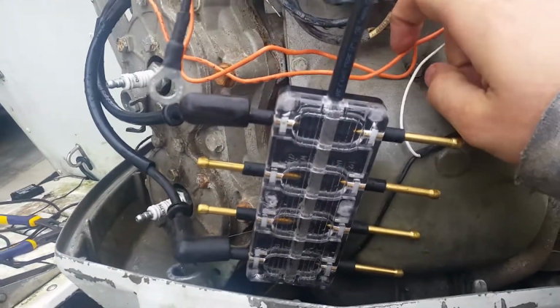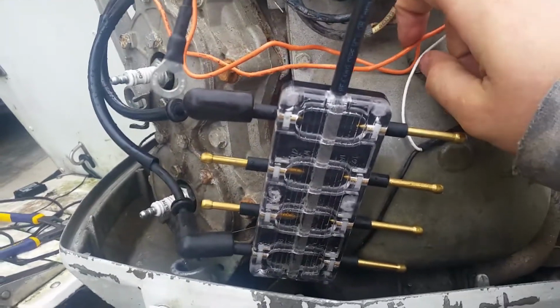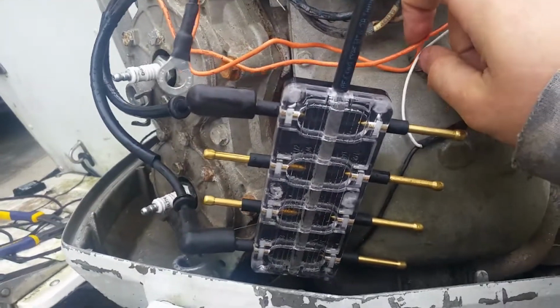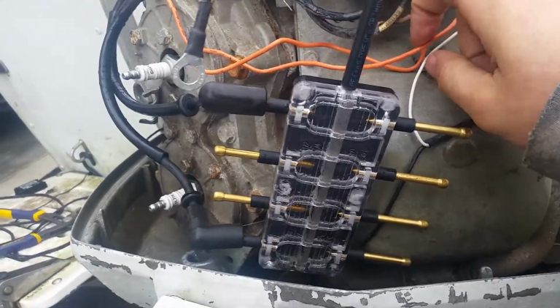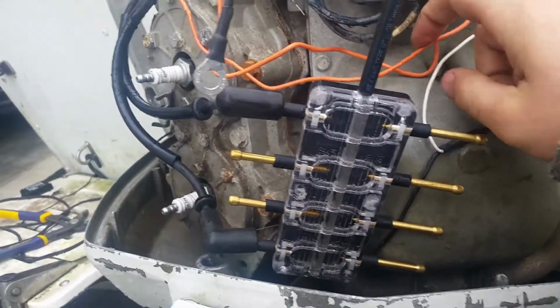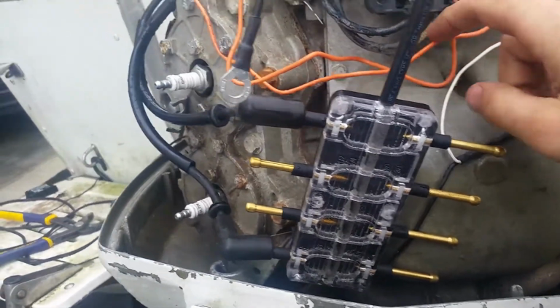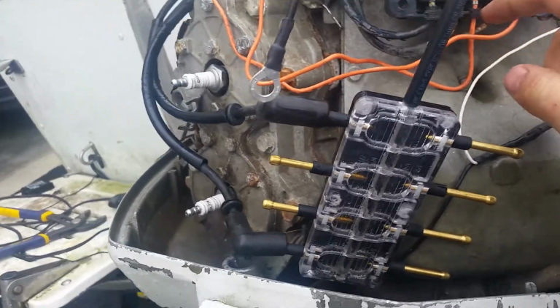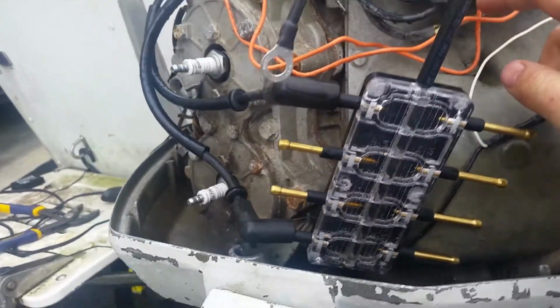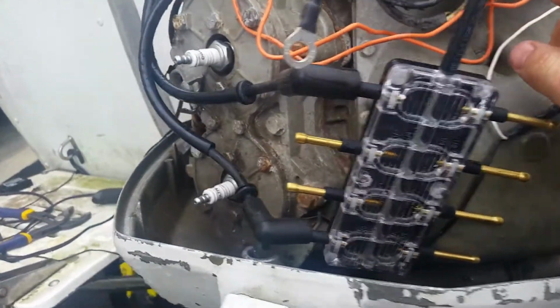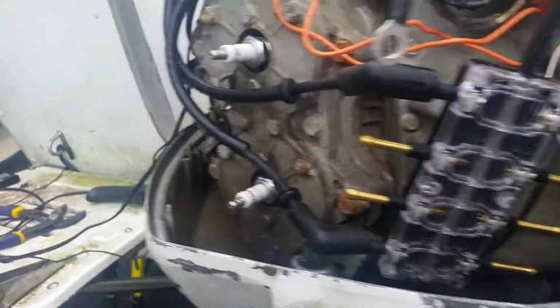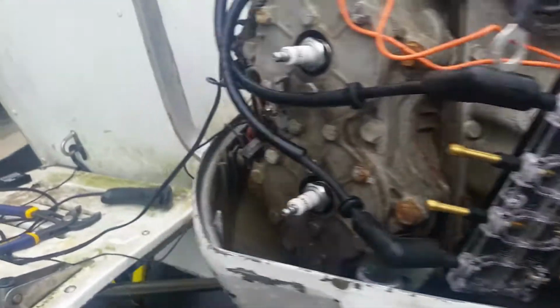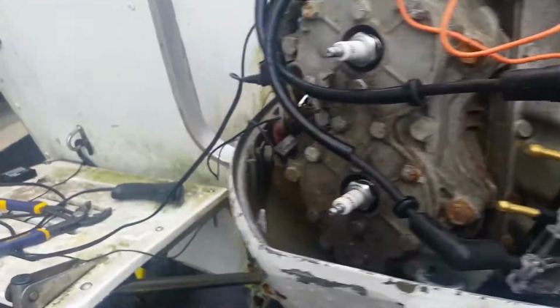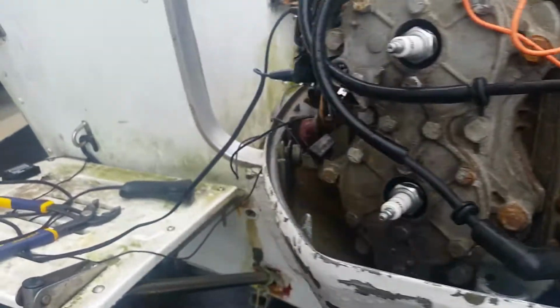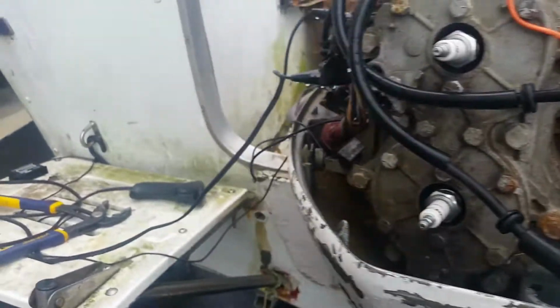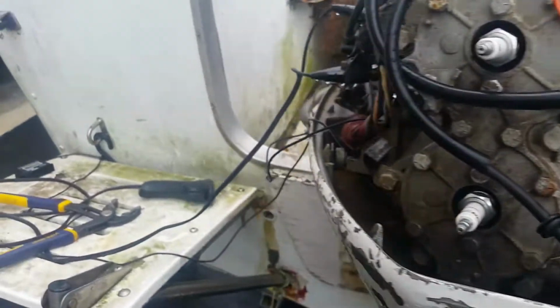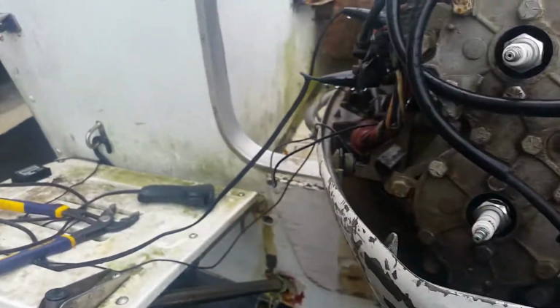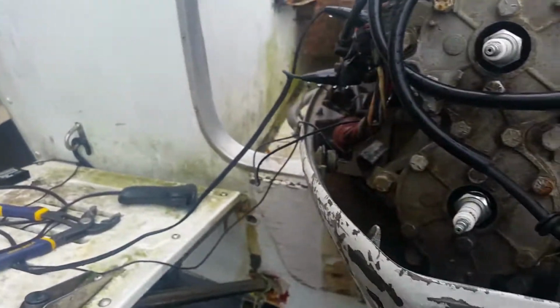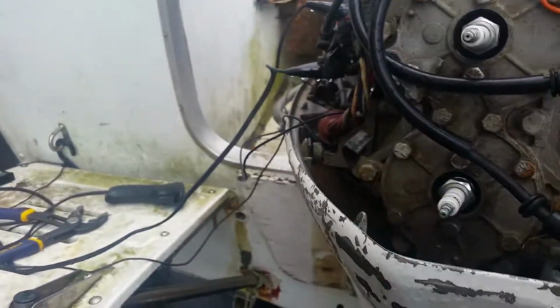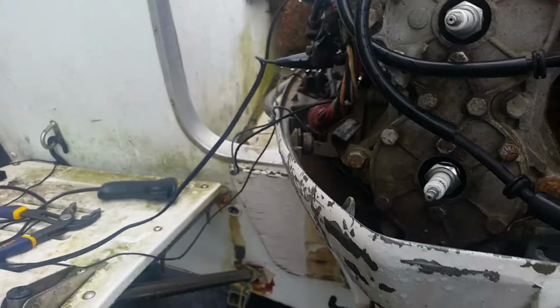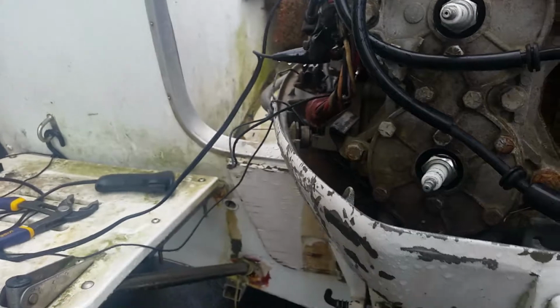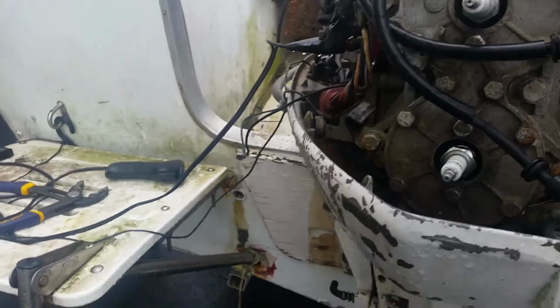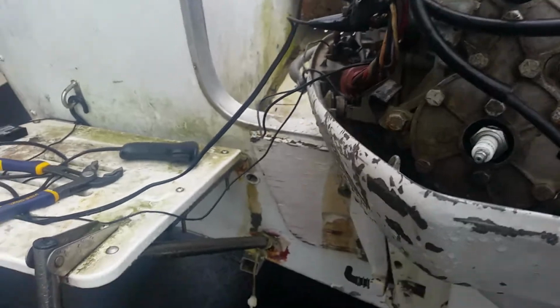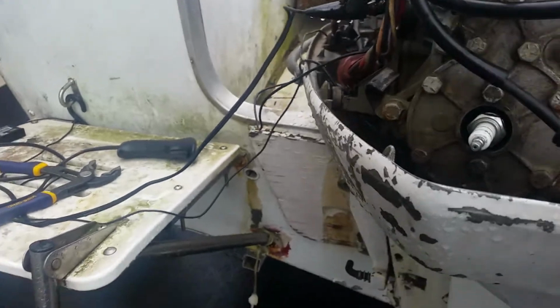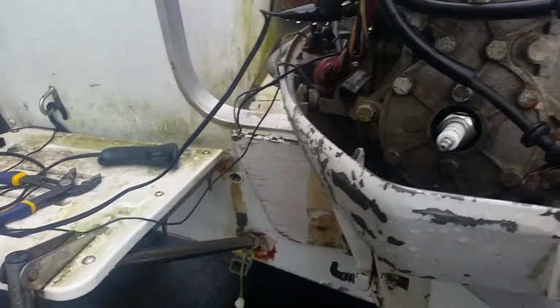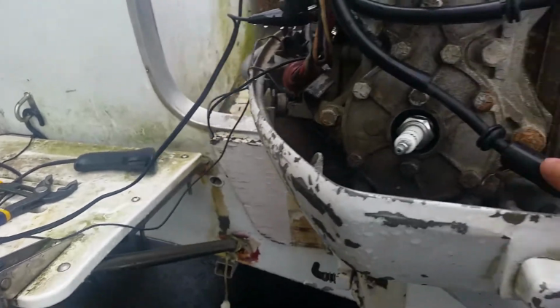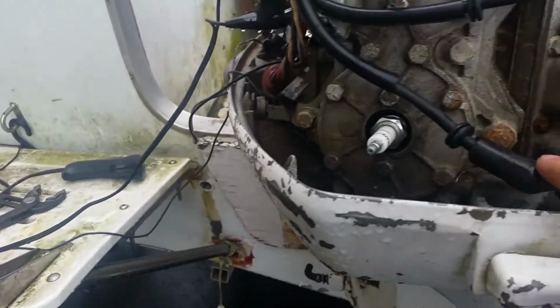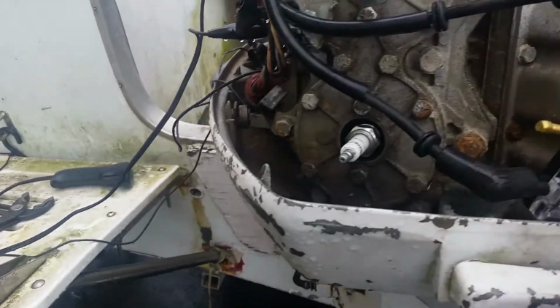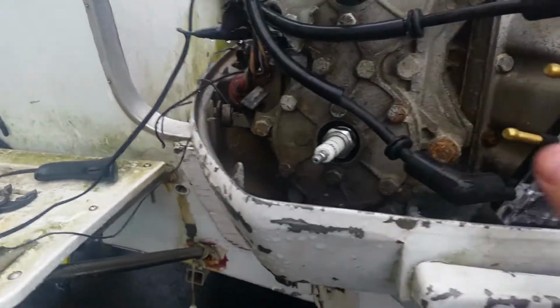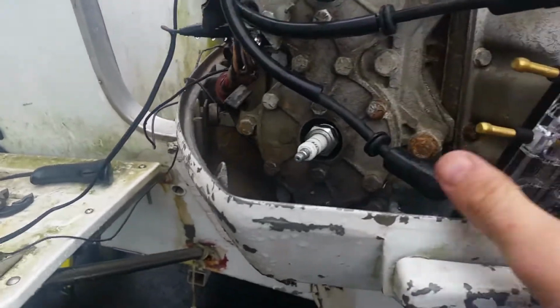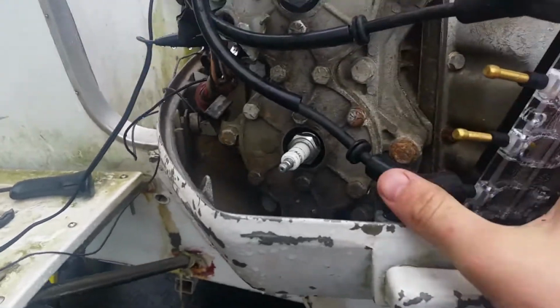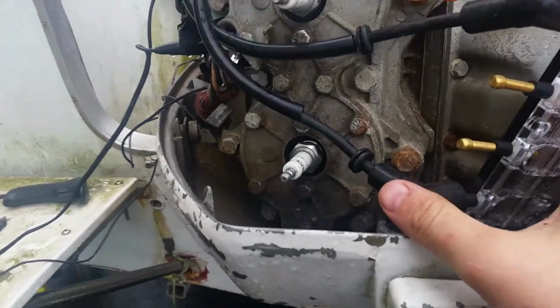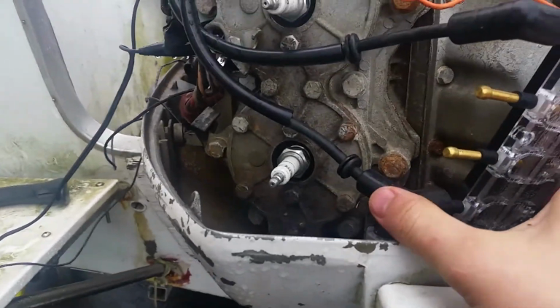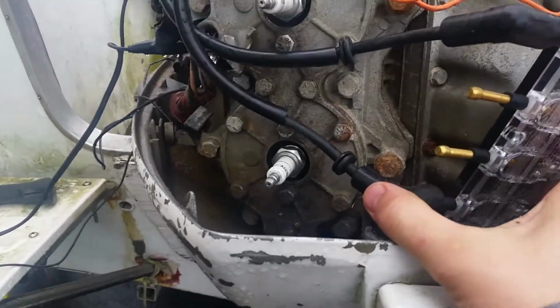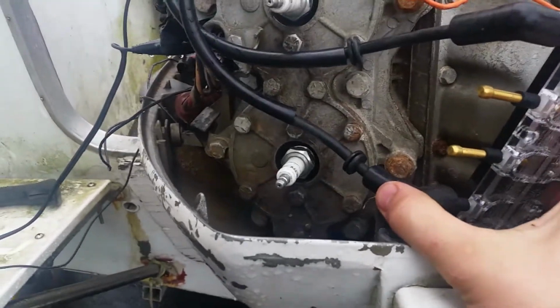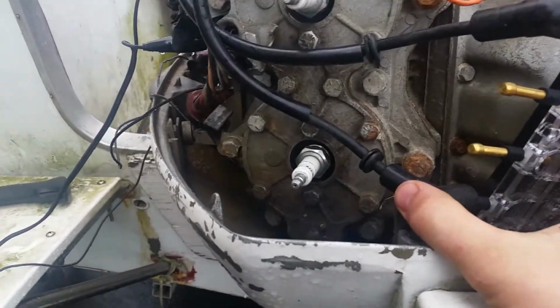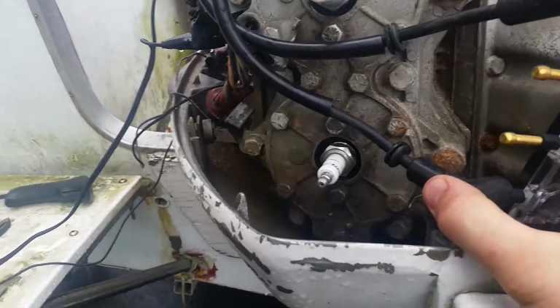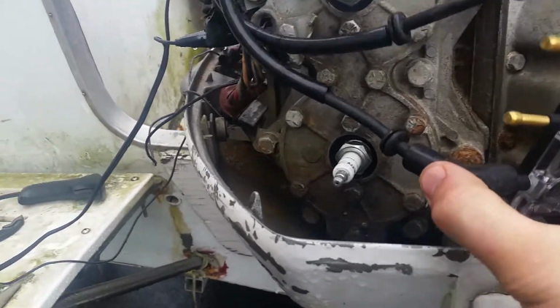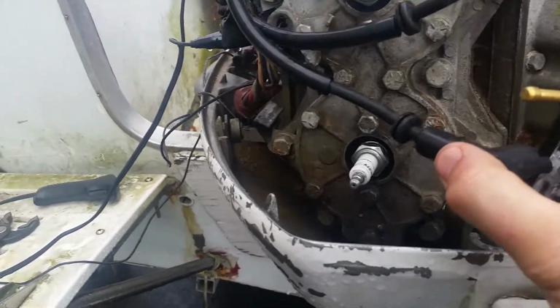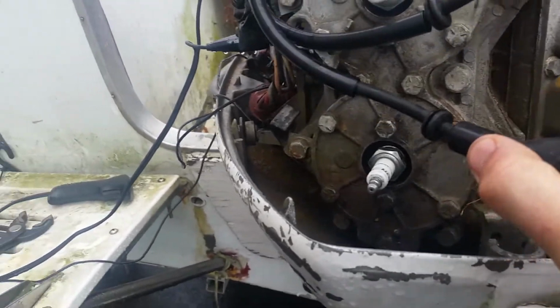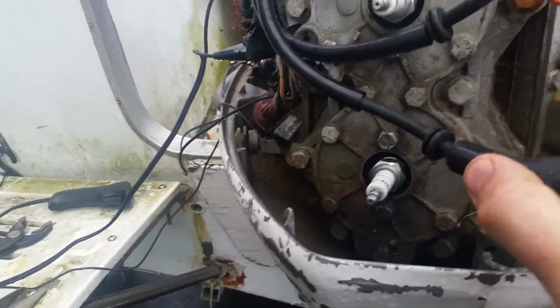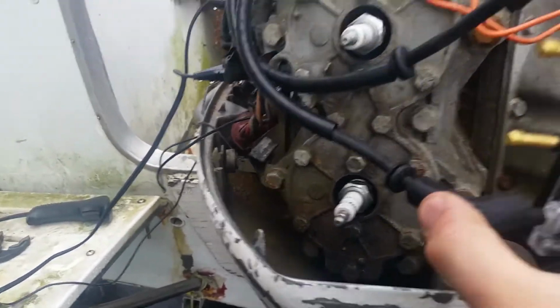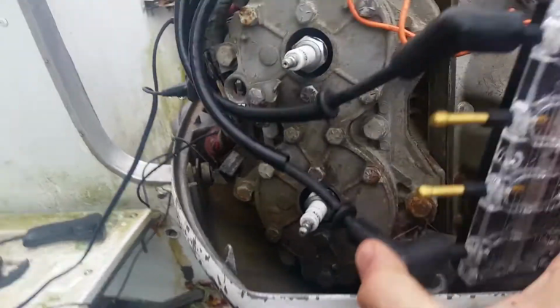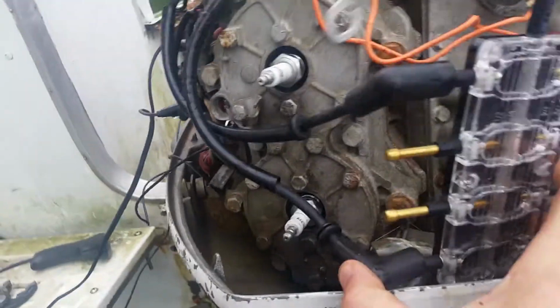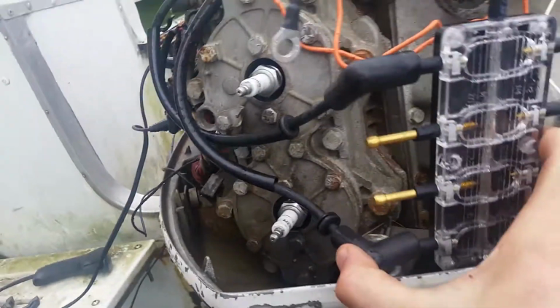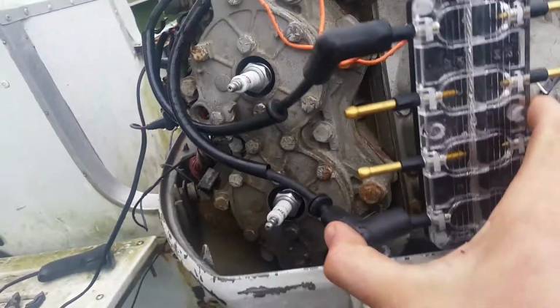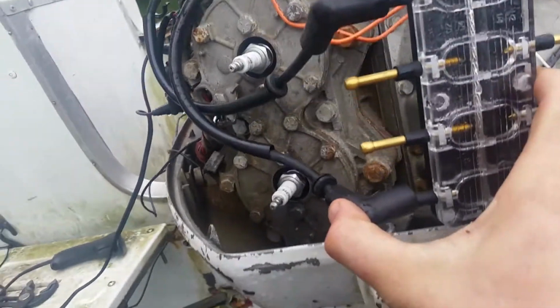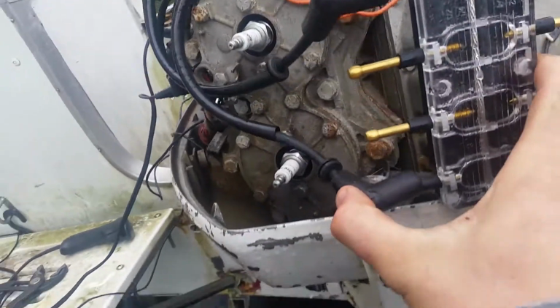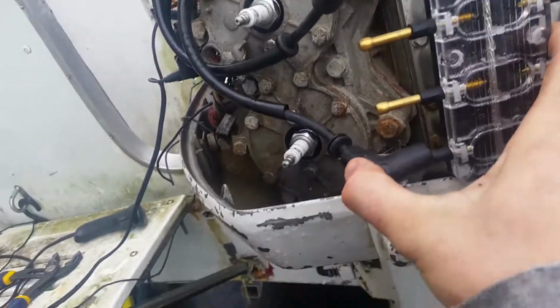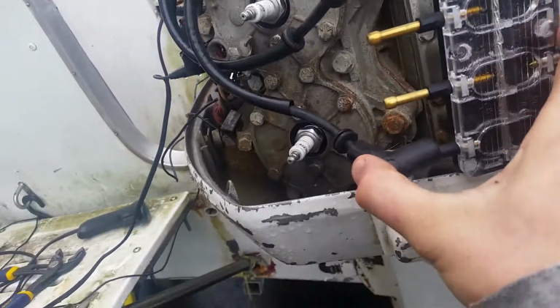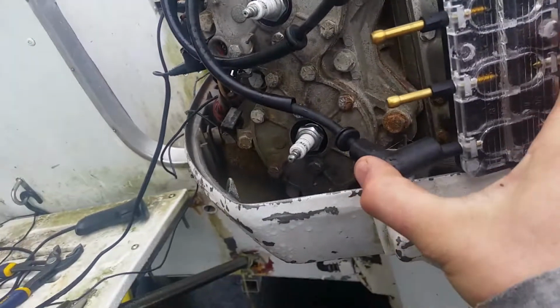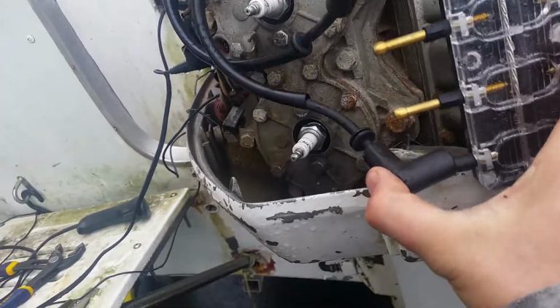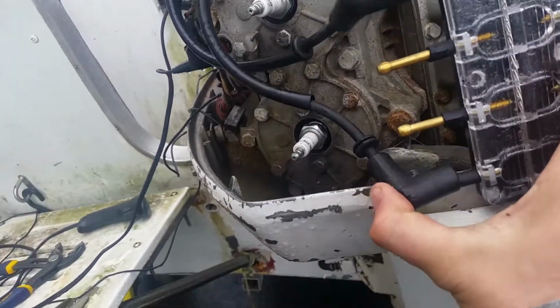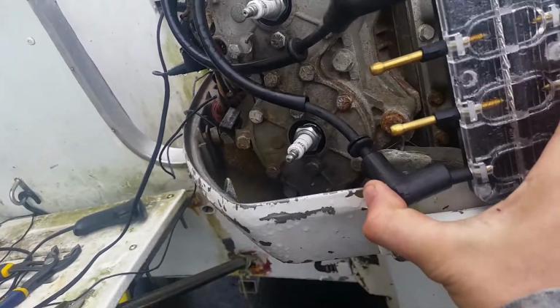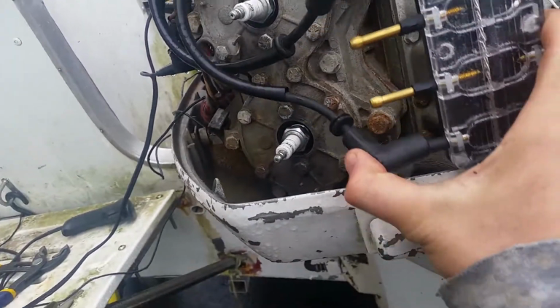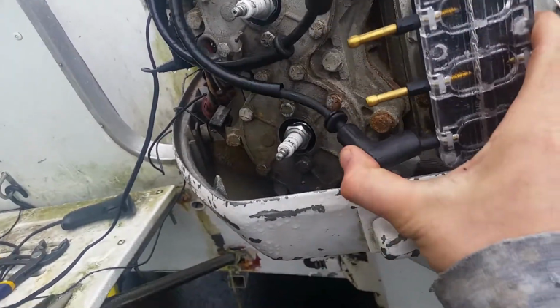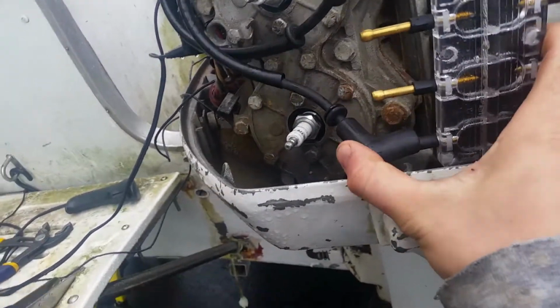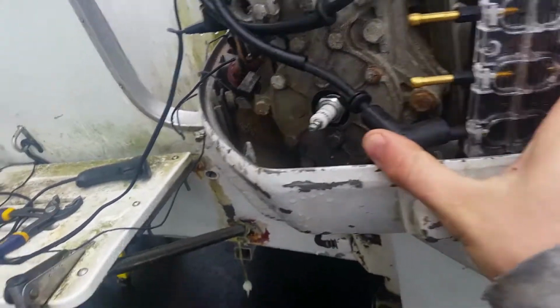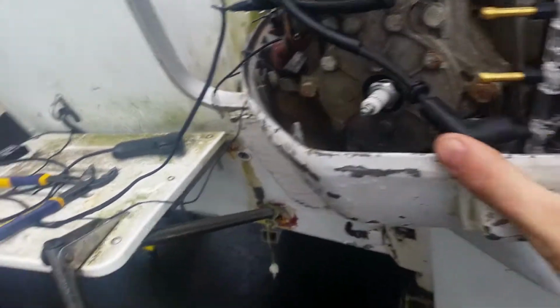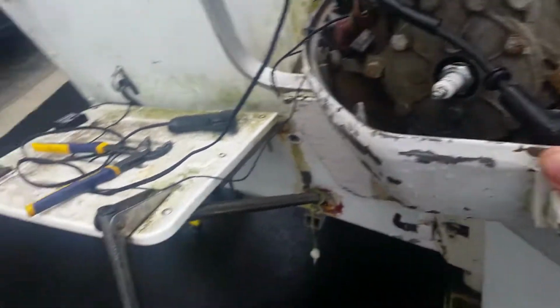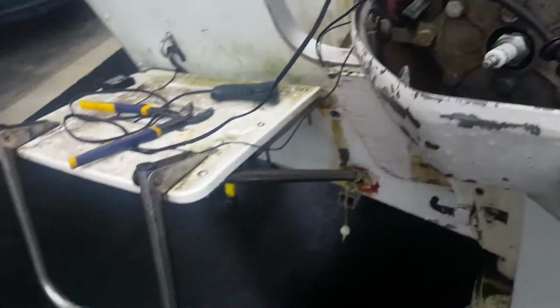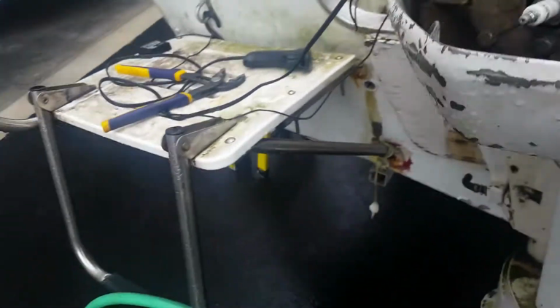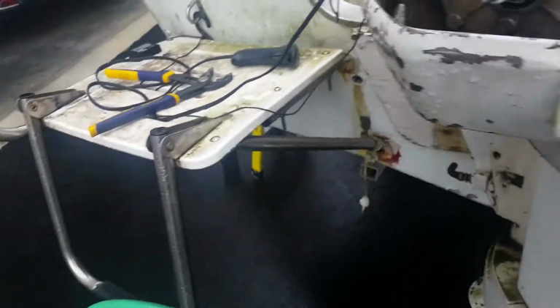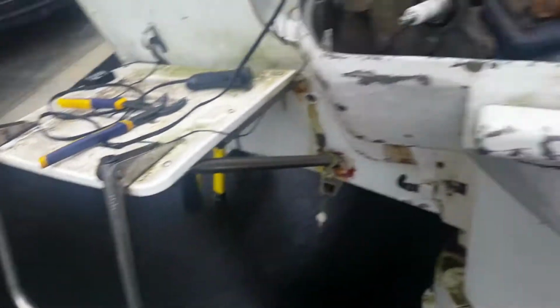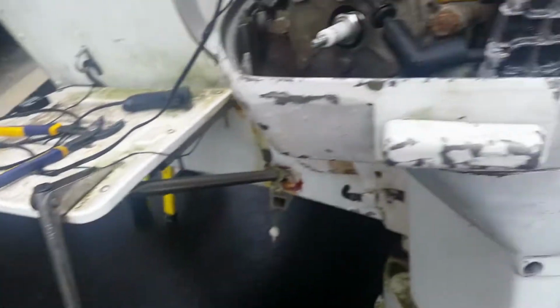Number four coil, and my bottom is two, which is kind of backwards, but it doesn't matter.